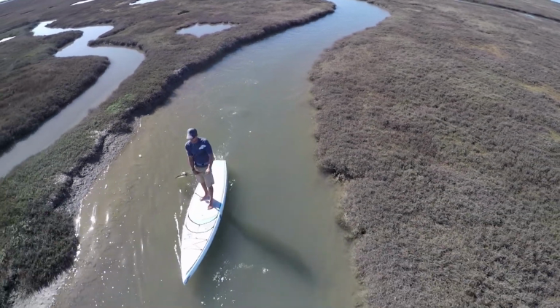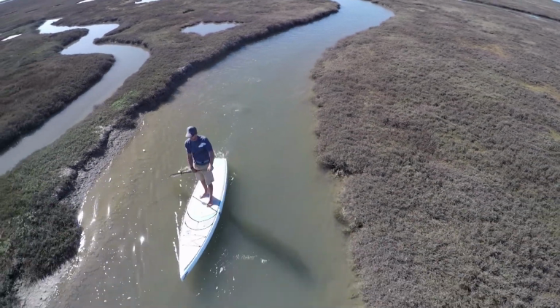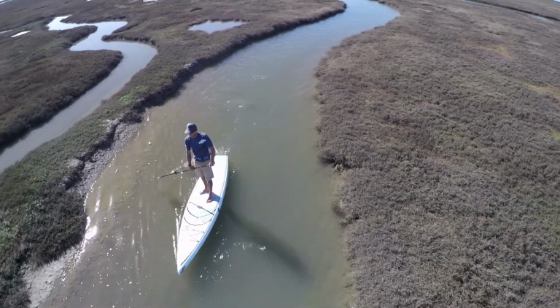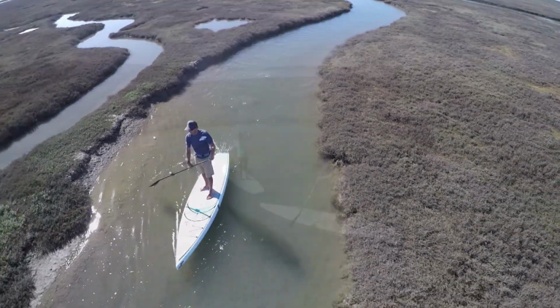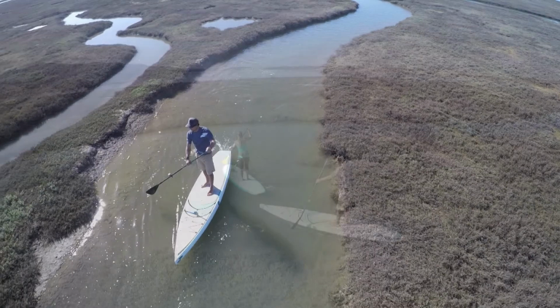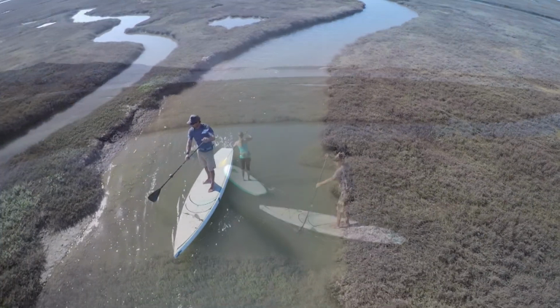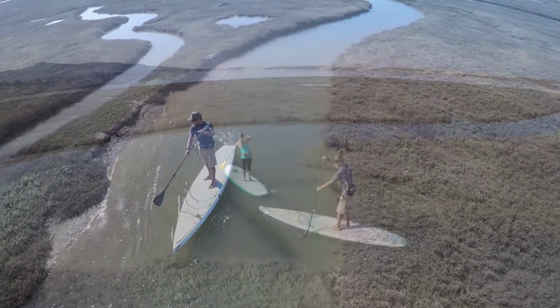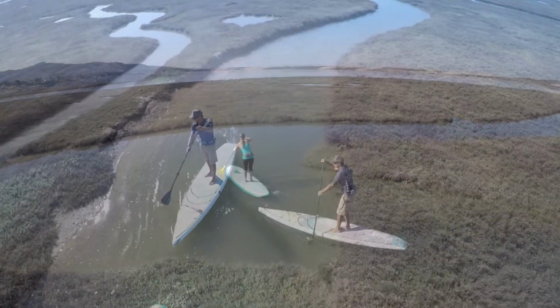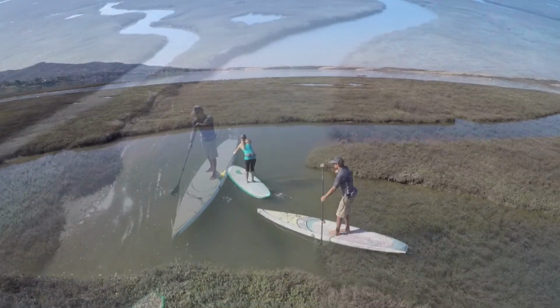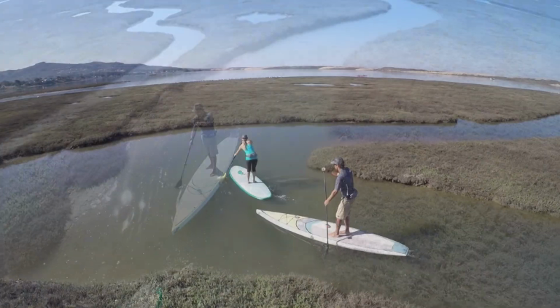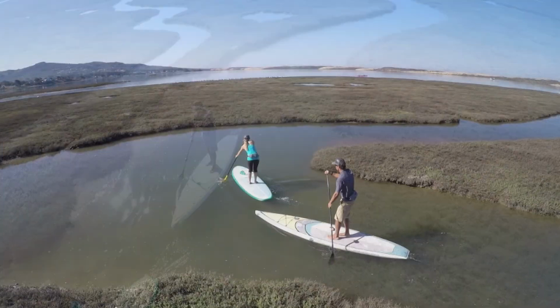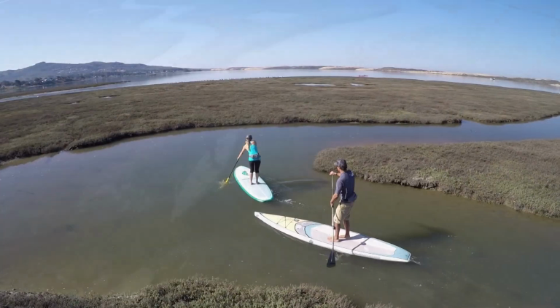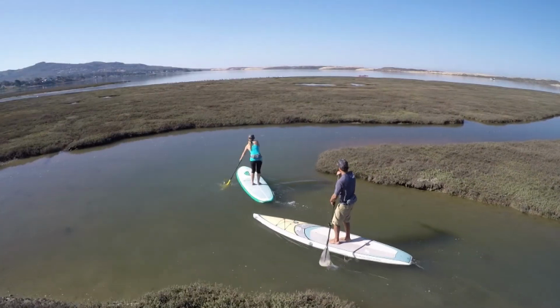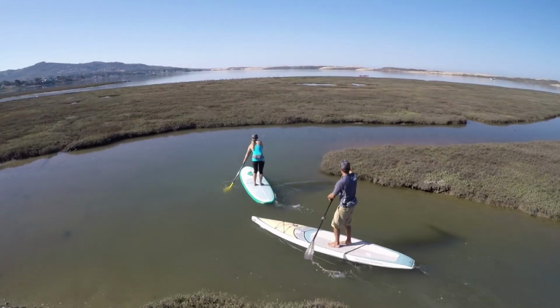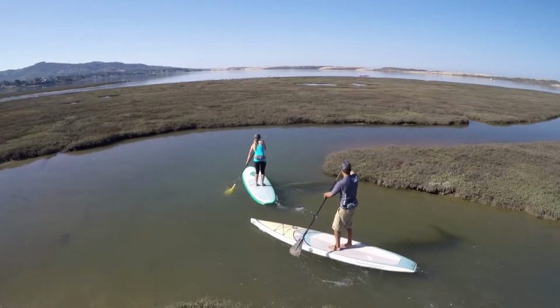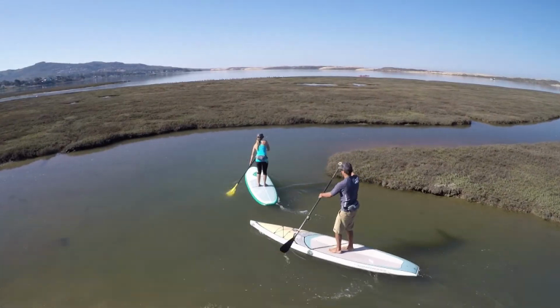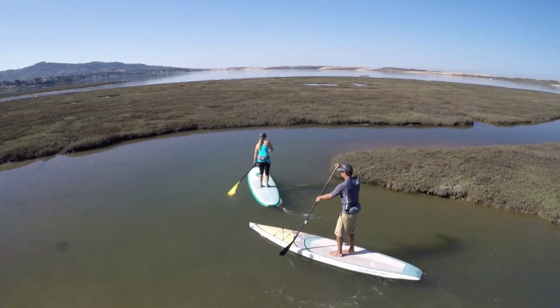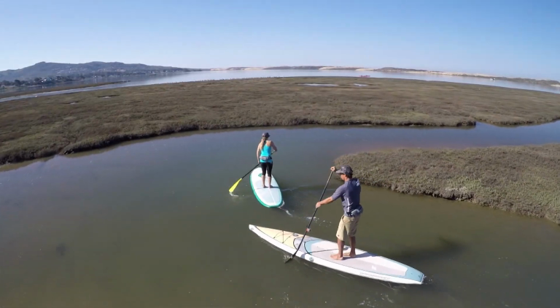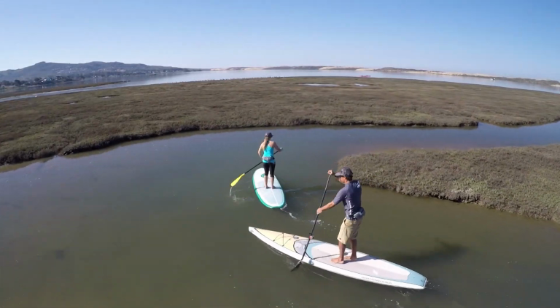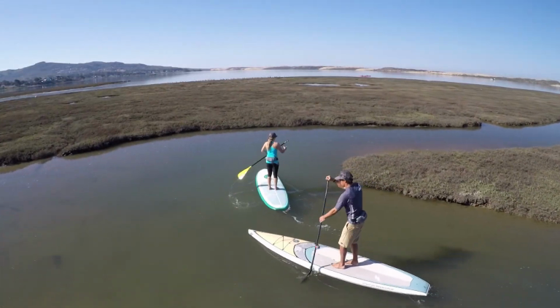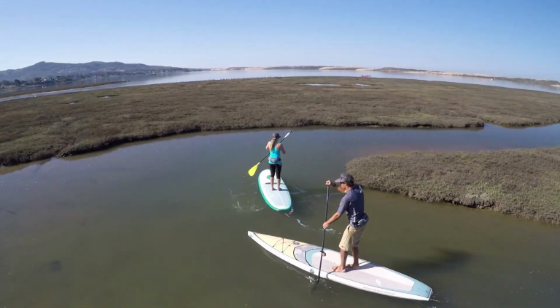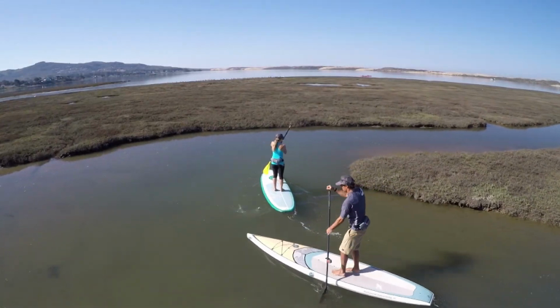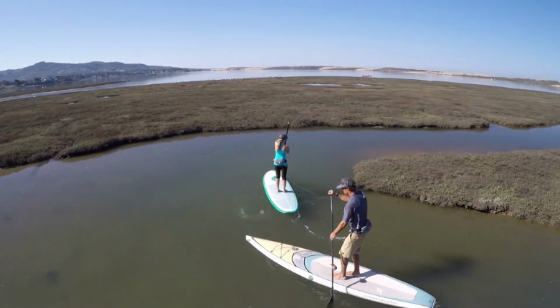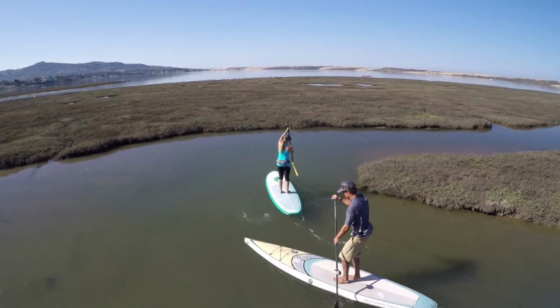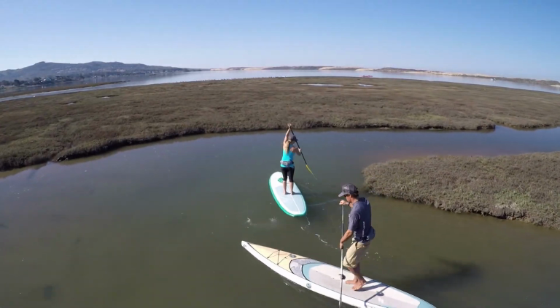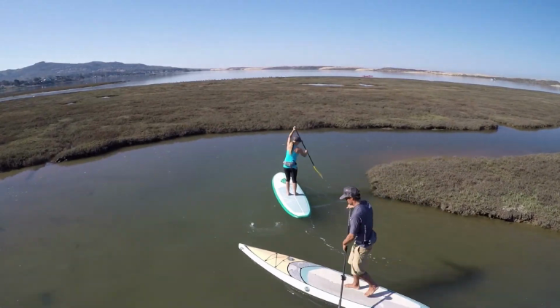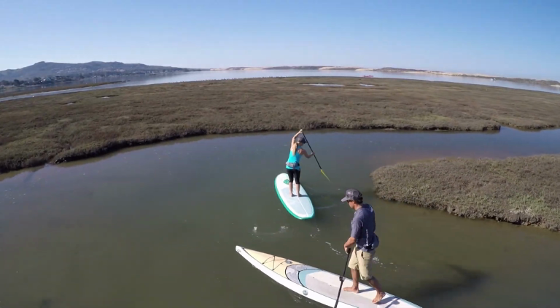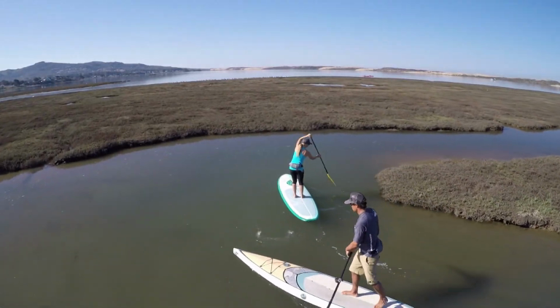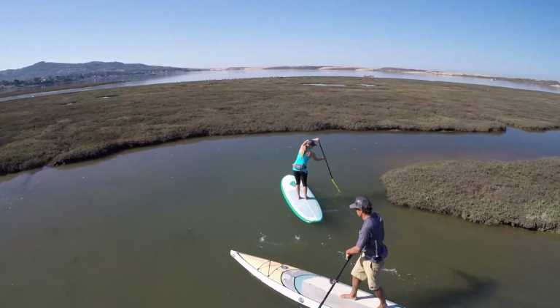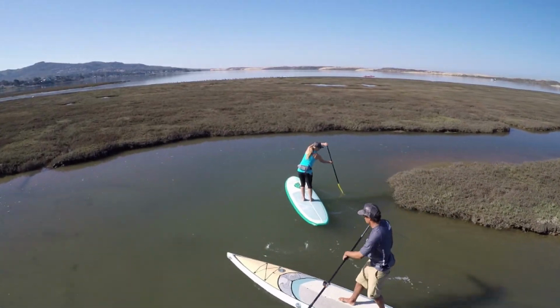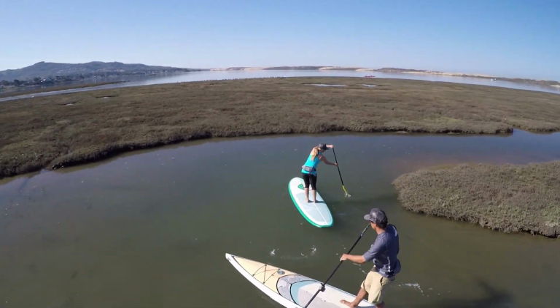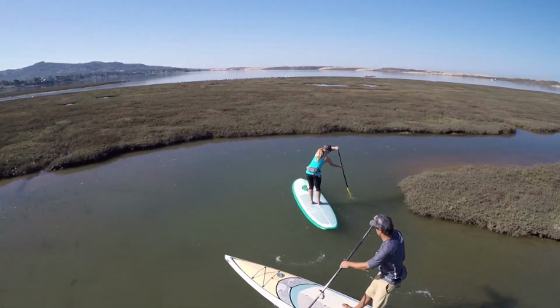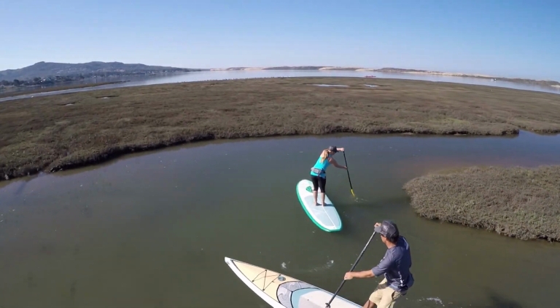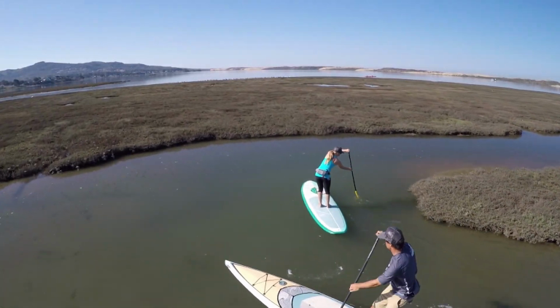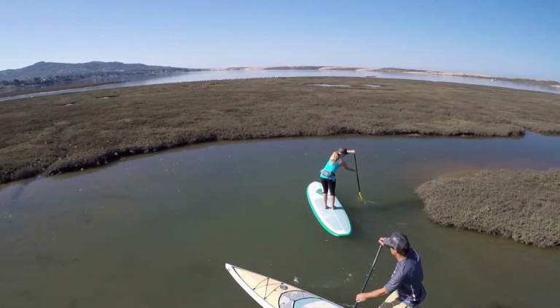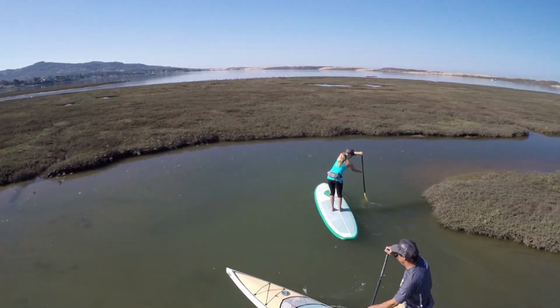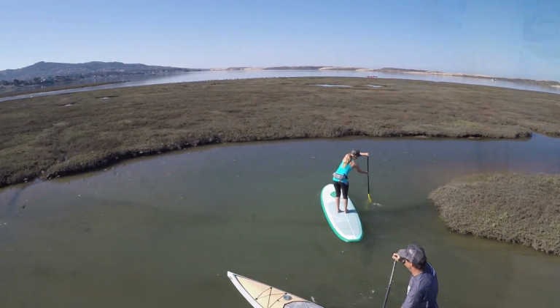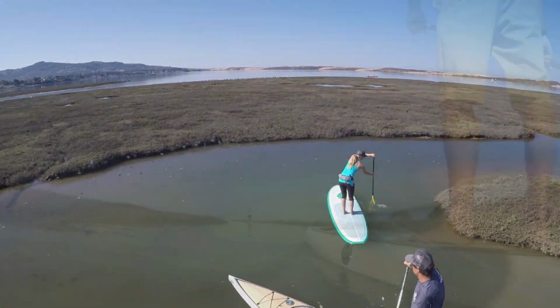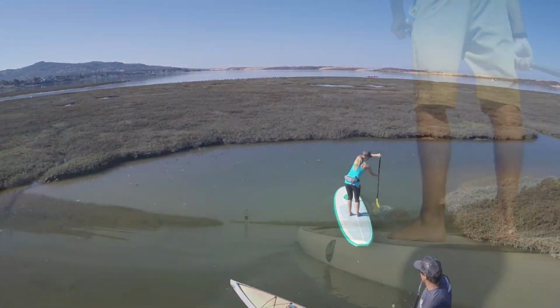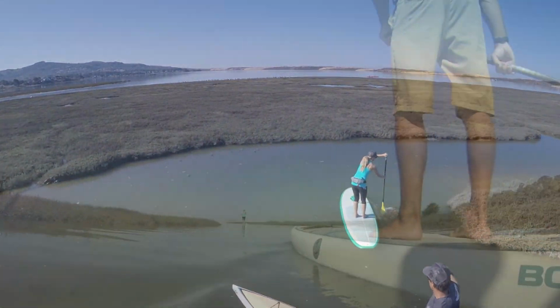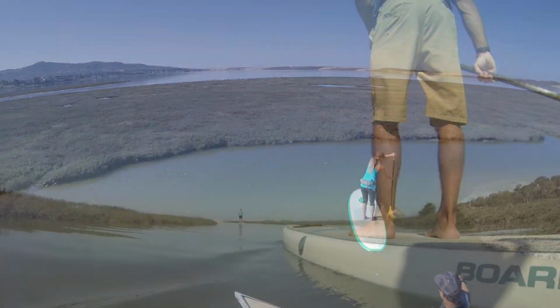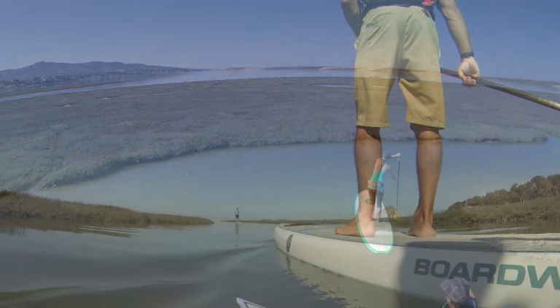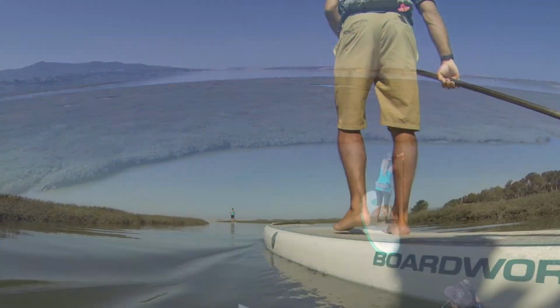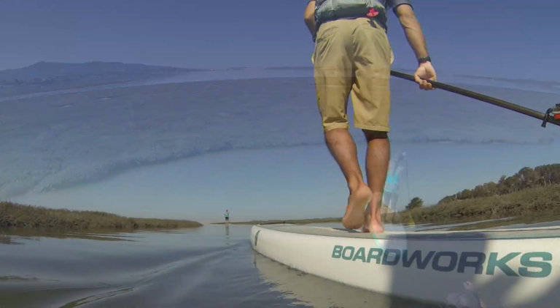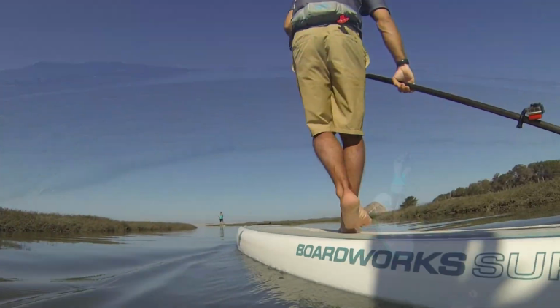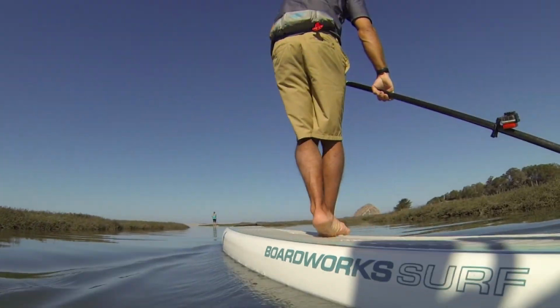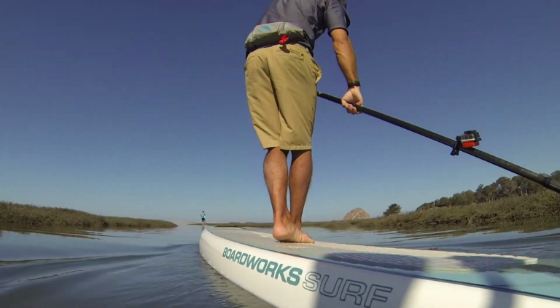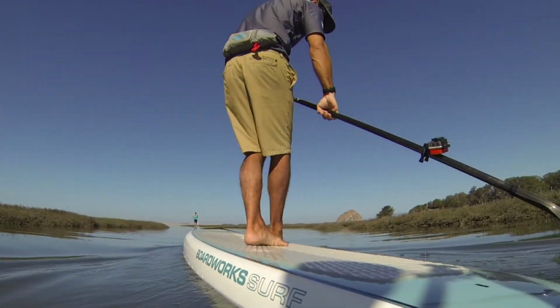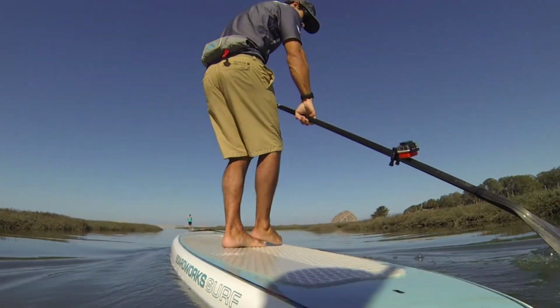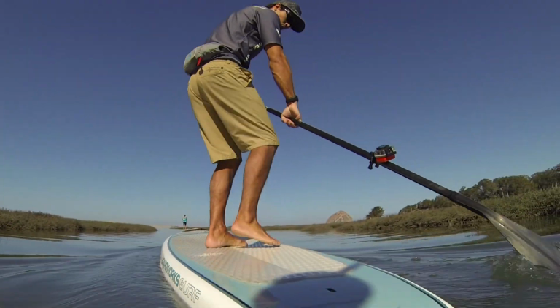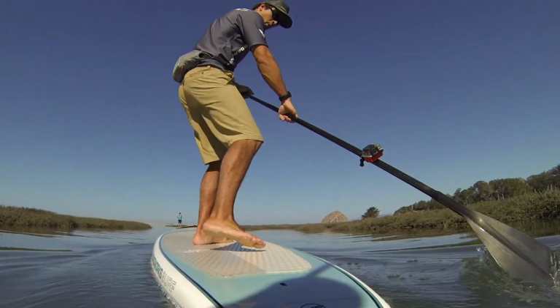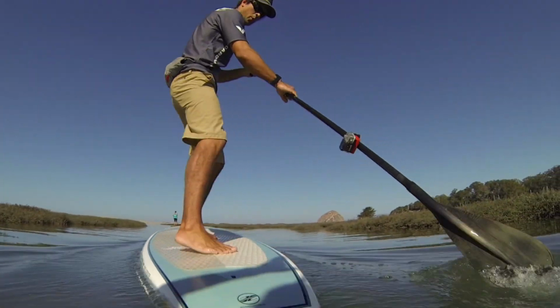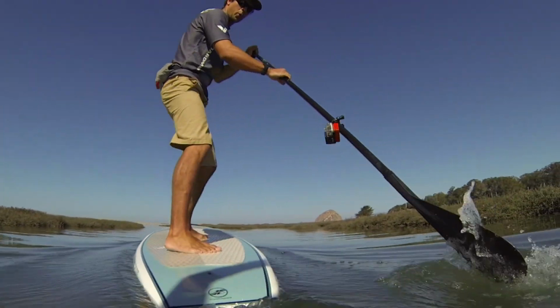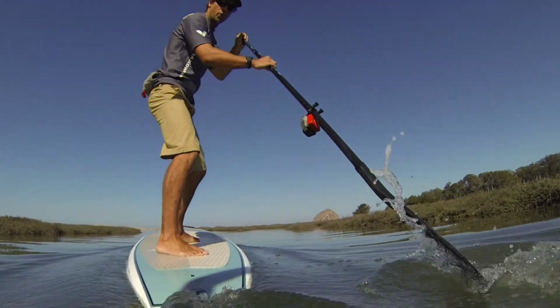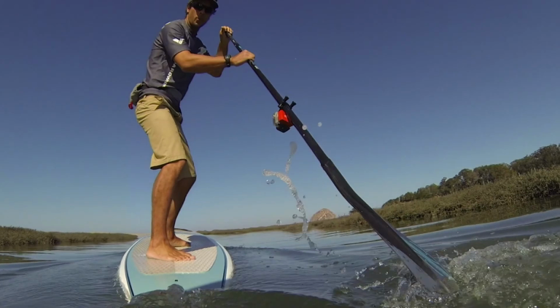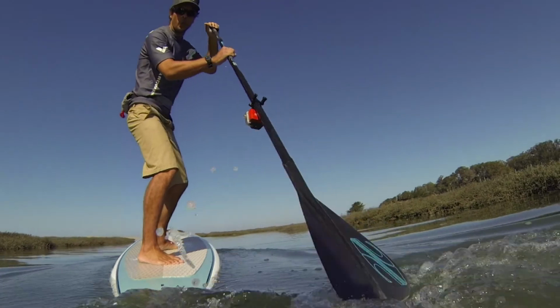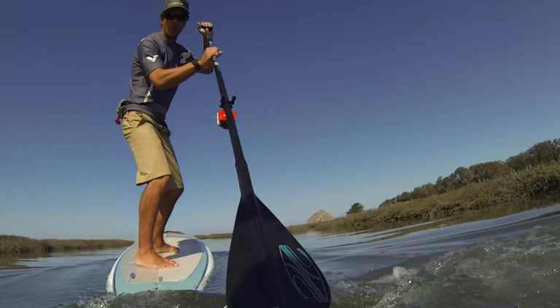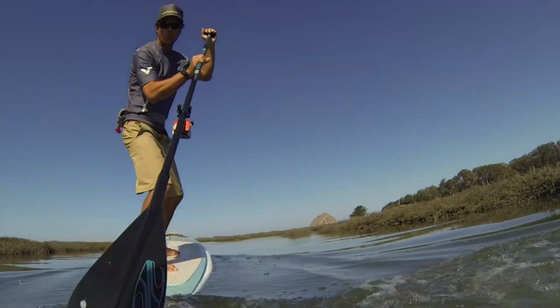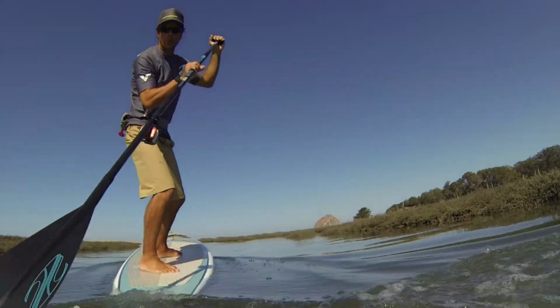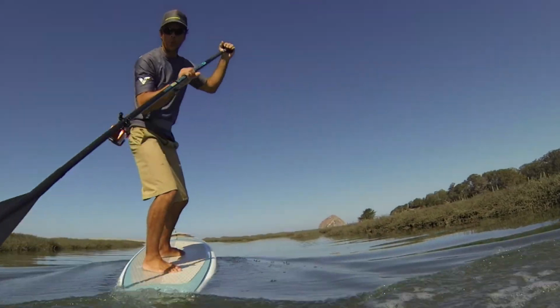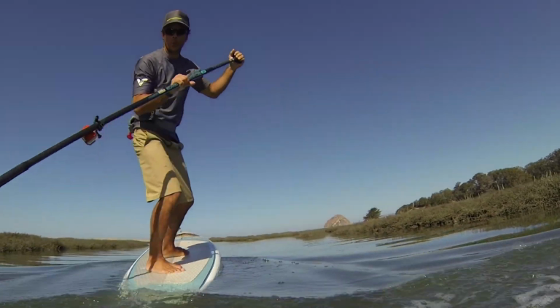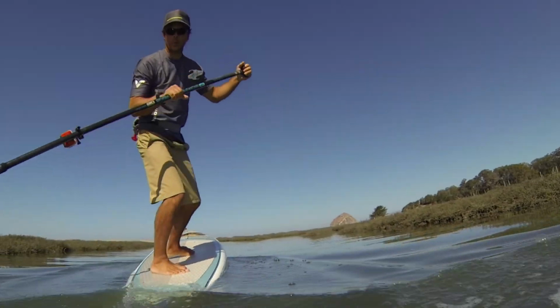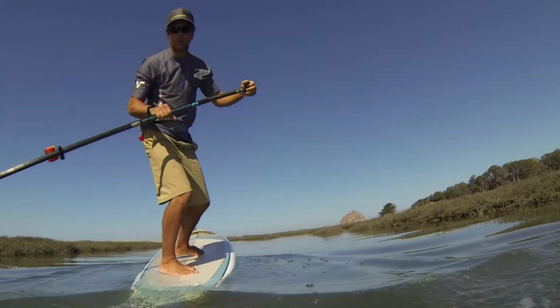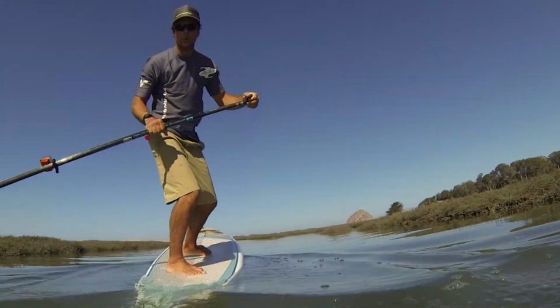If you're looking for a new touring SUP with a good mix of speed and stability, the Kraken 12-6 is the board for you.